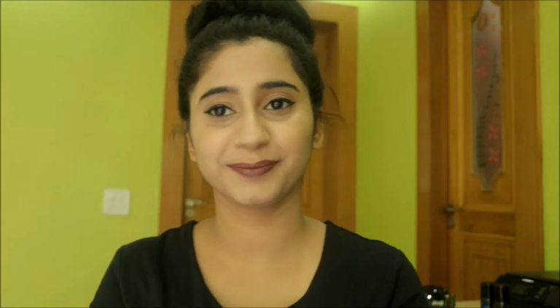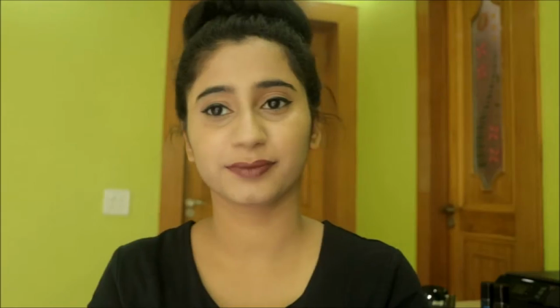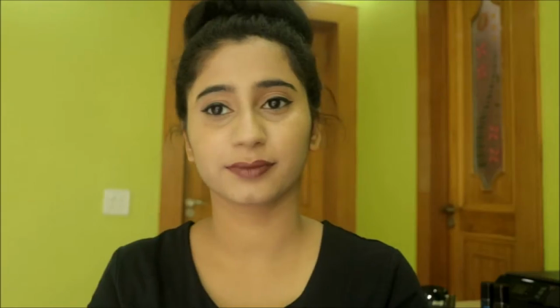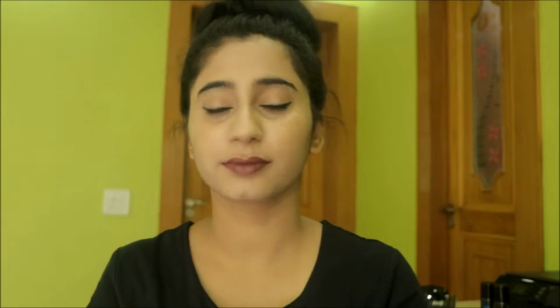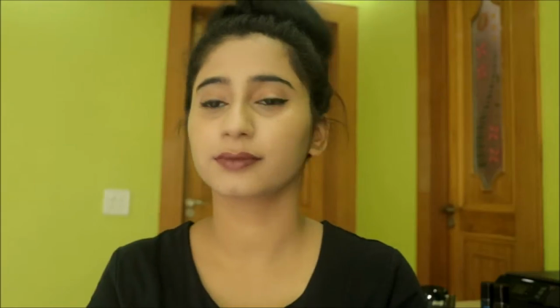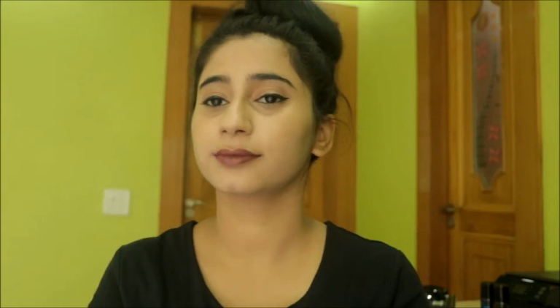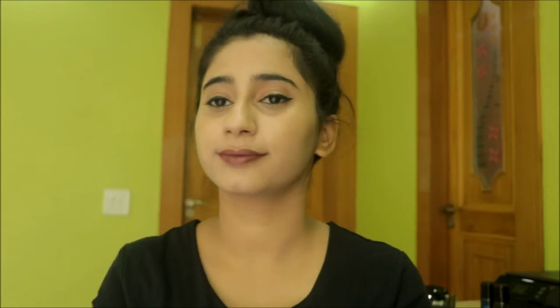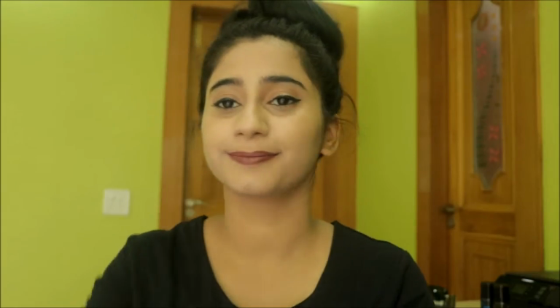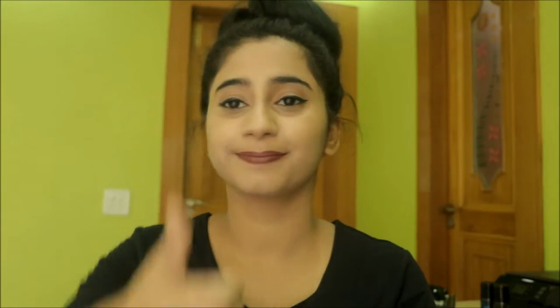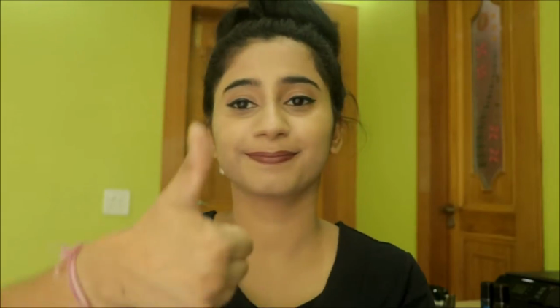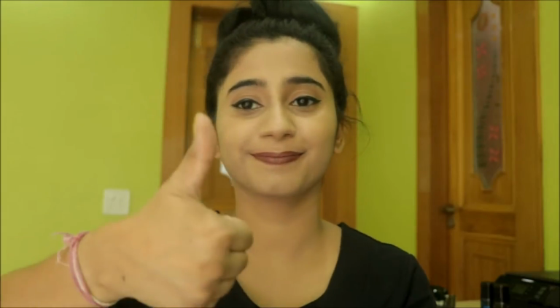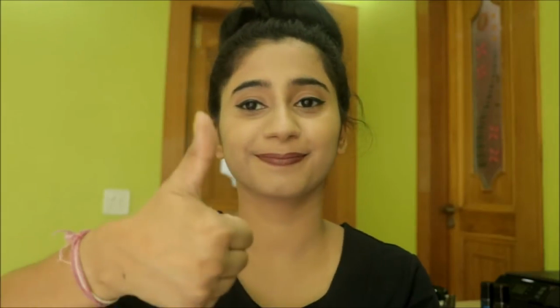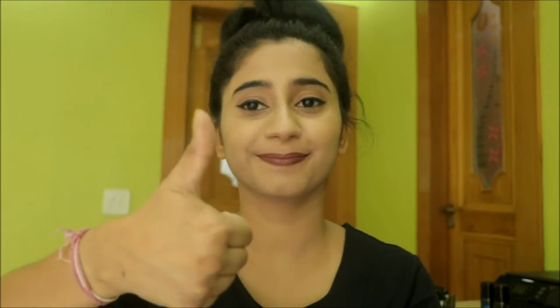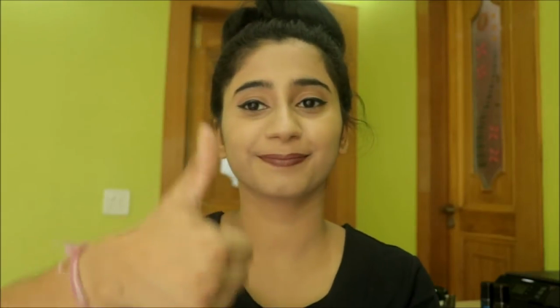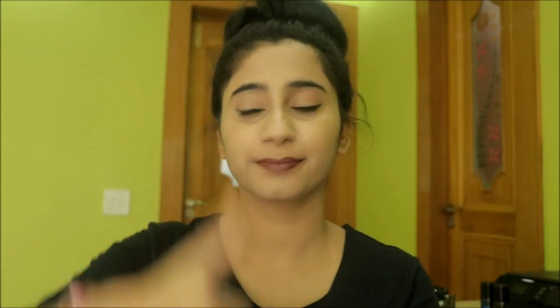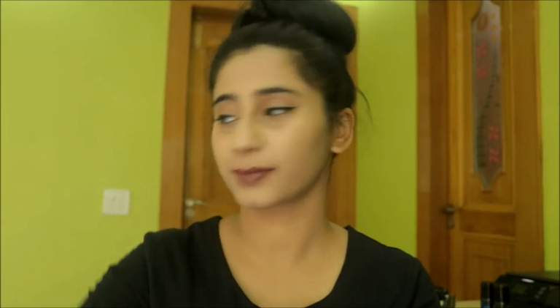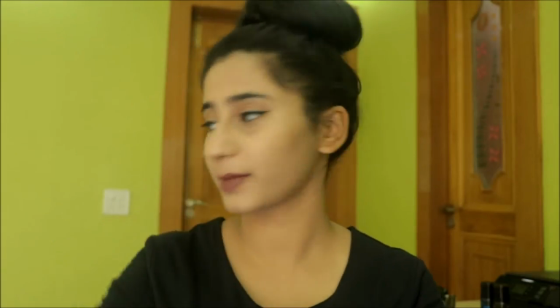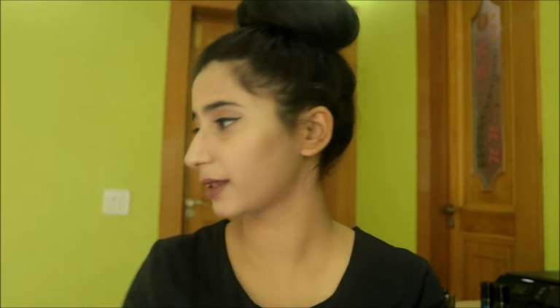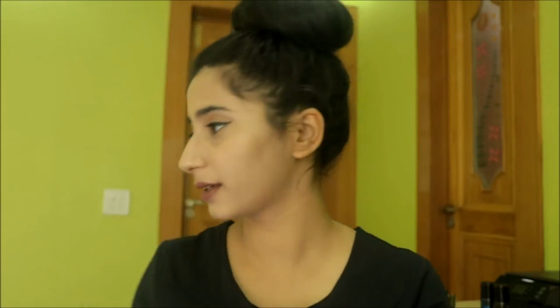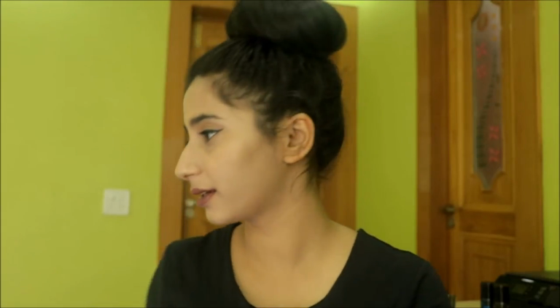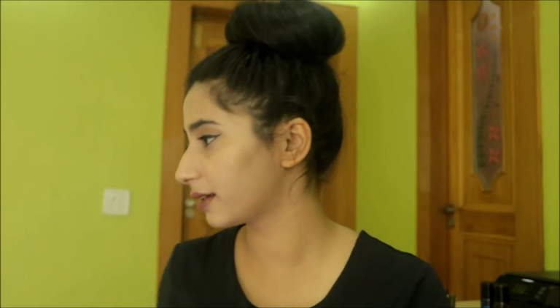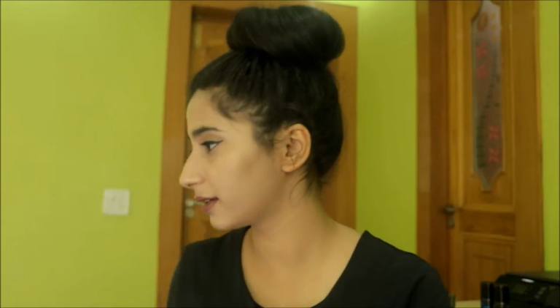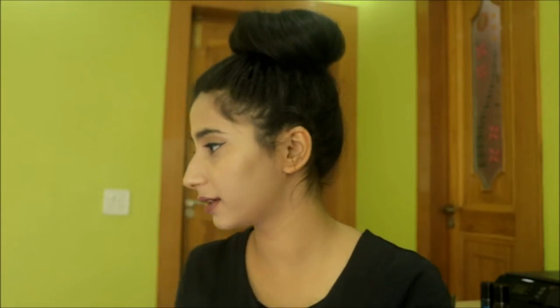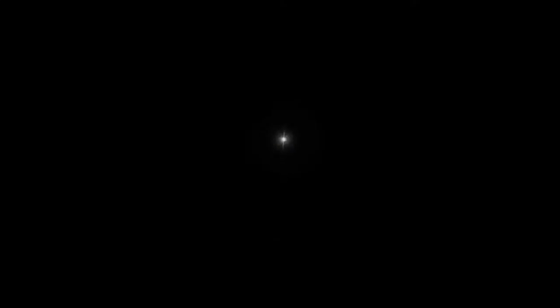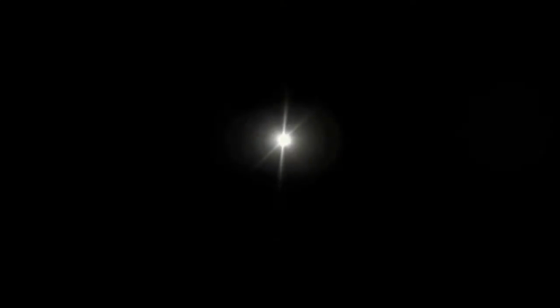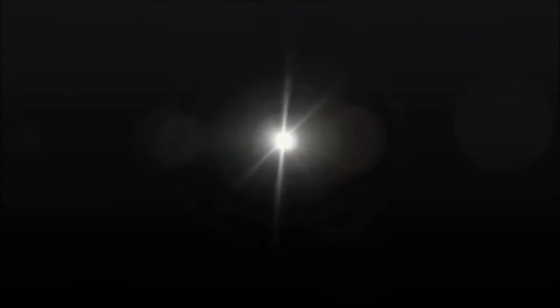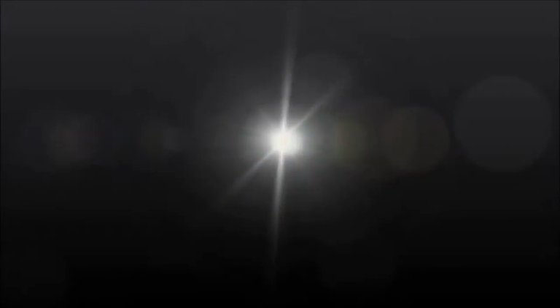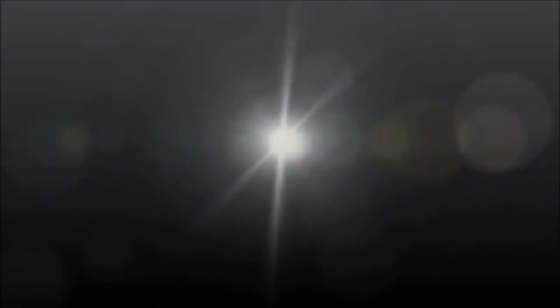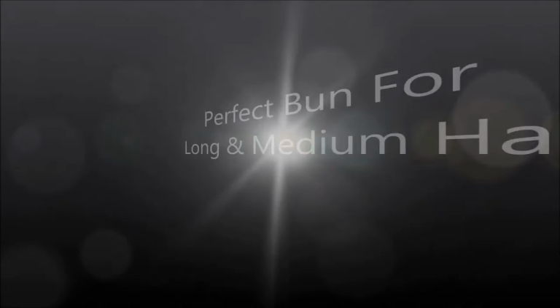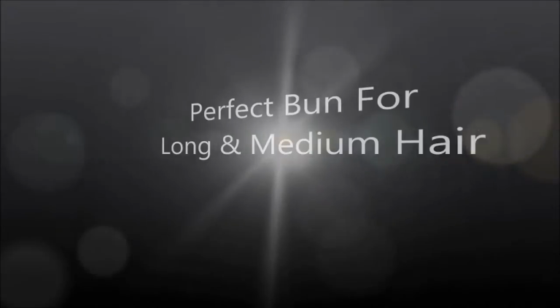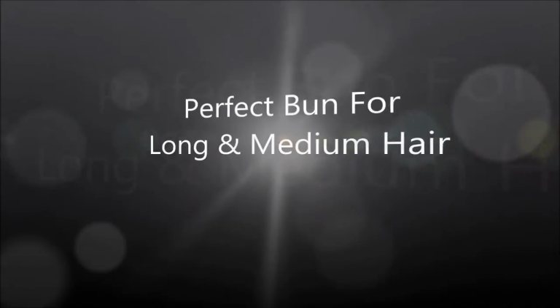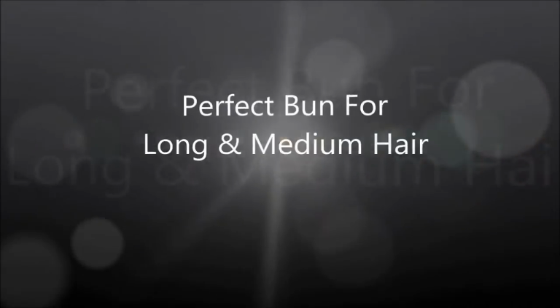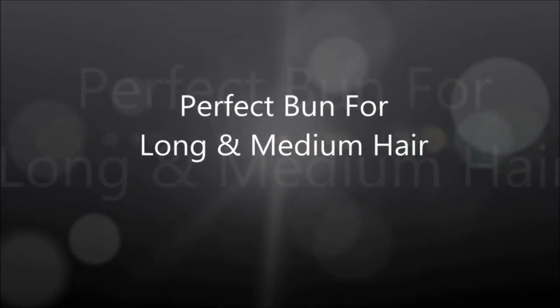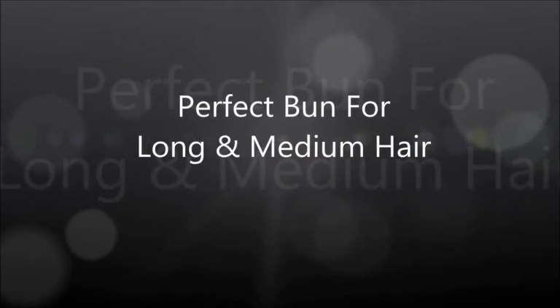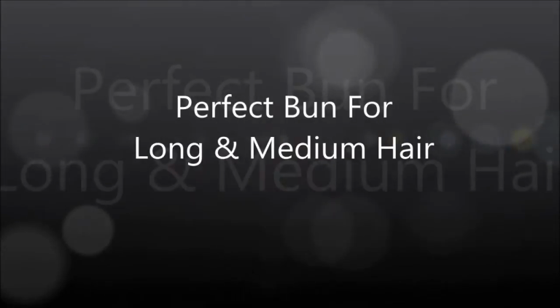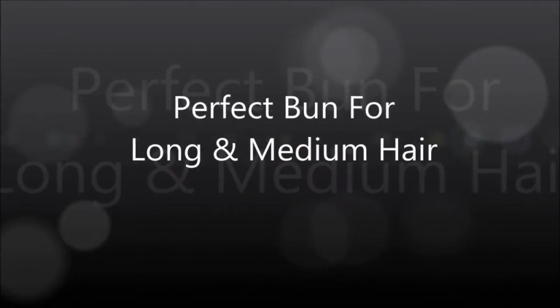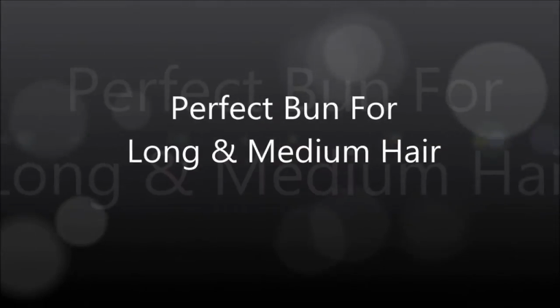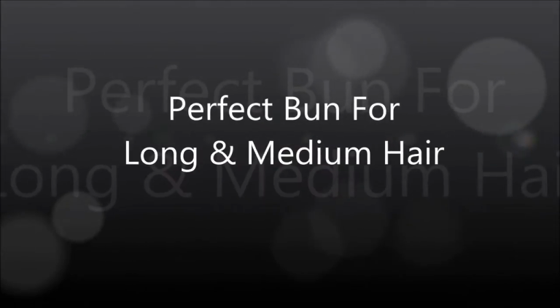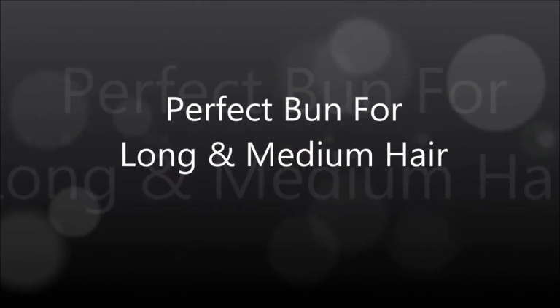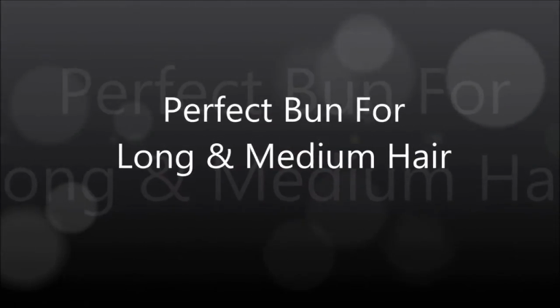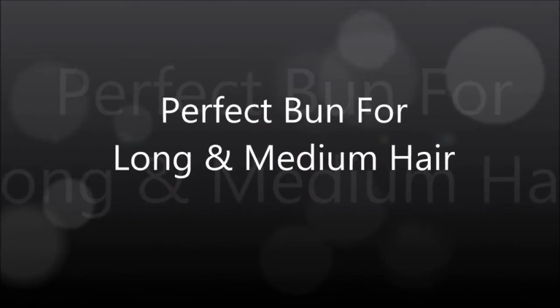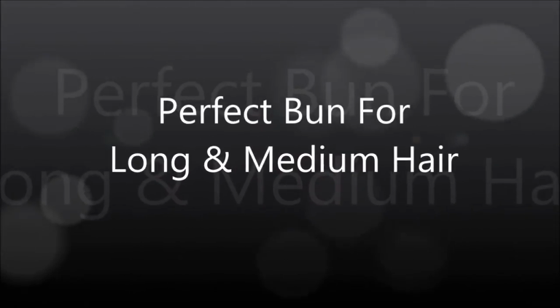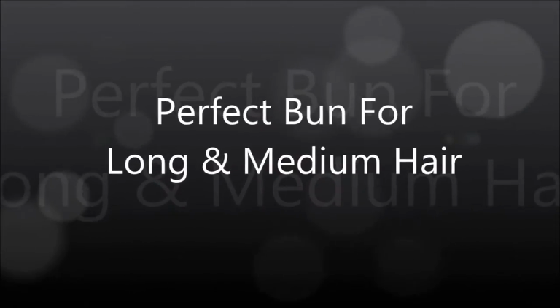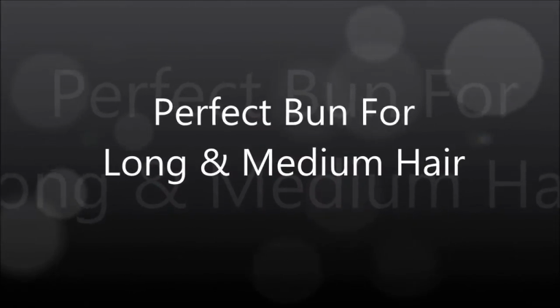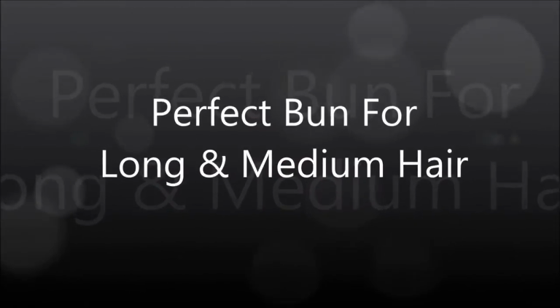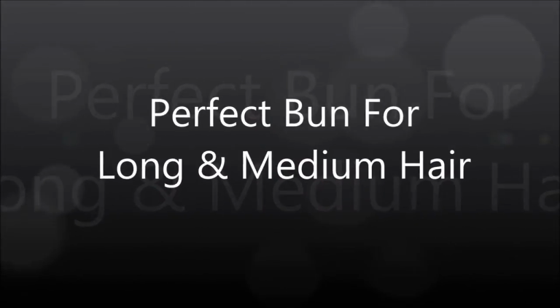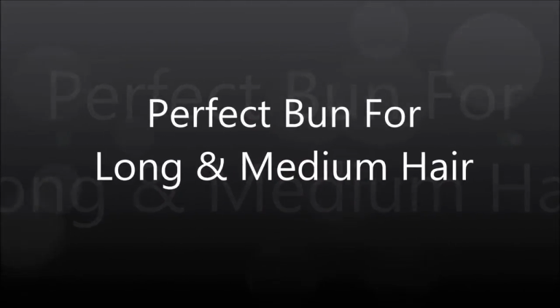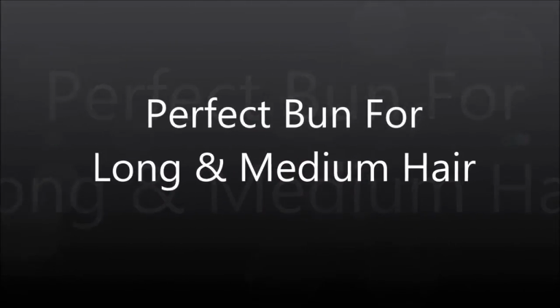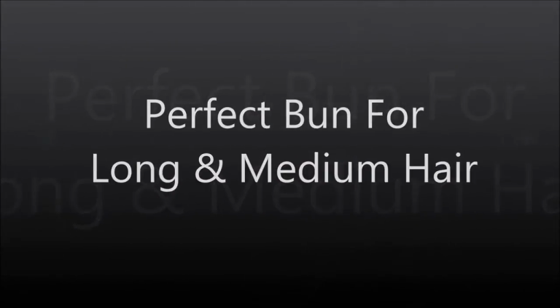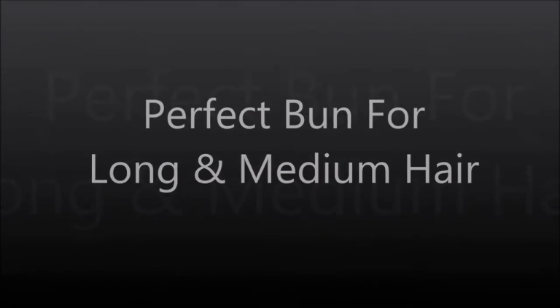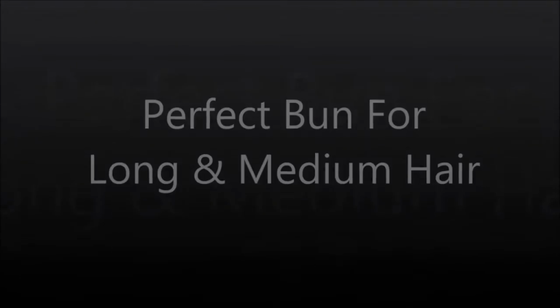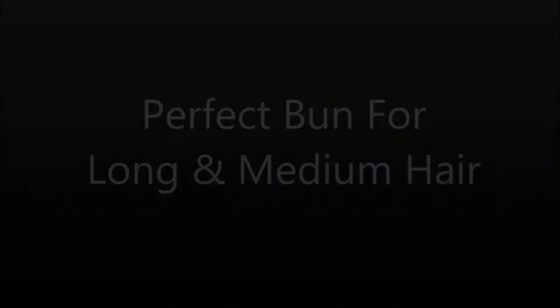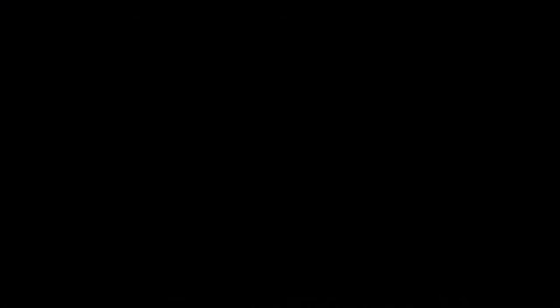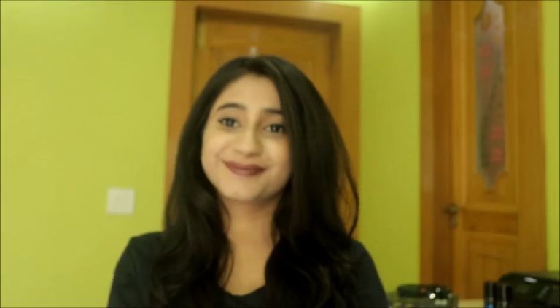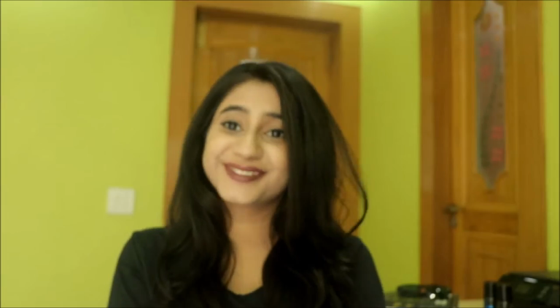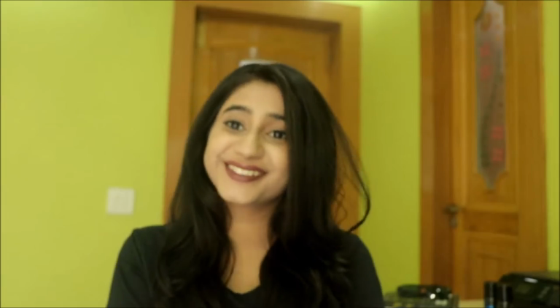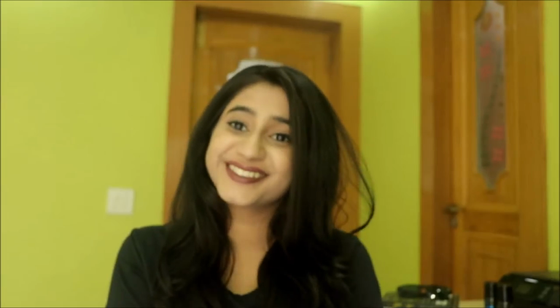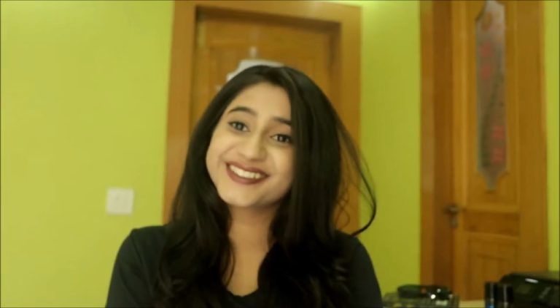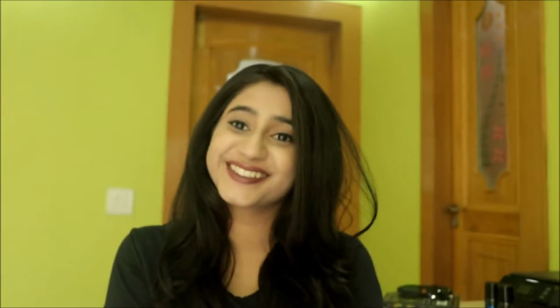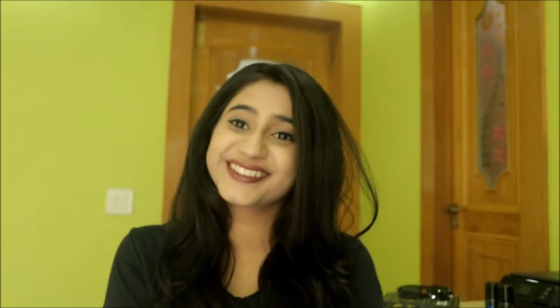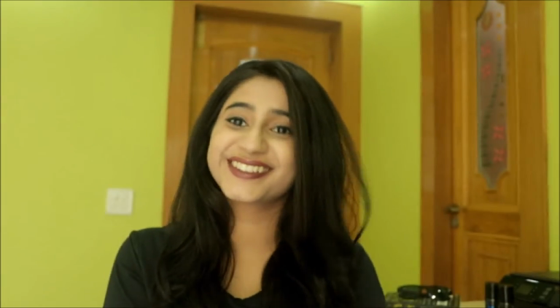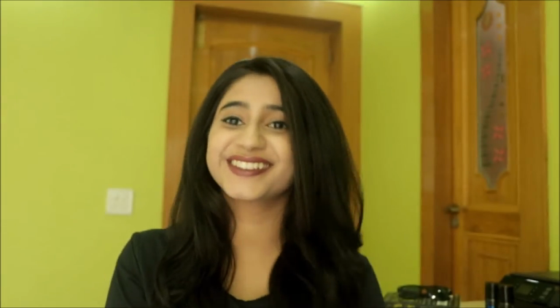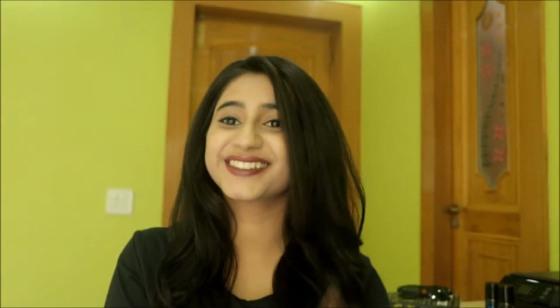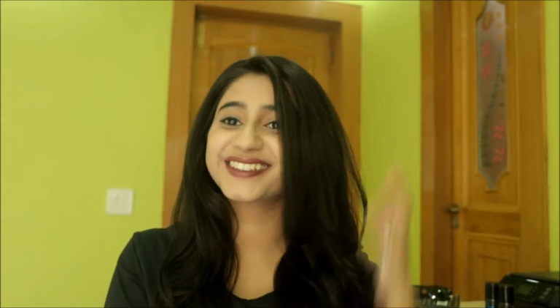Hello everyone, I am Nikki and today I am going to show you how to make a perfect bun for long and medium hair. So let's get started.